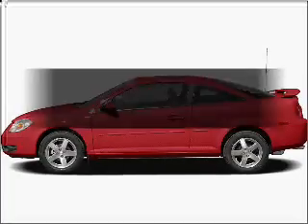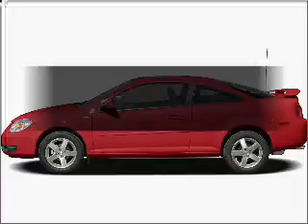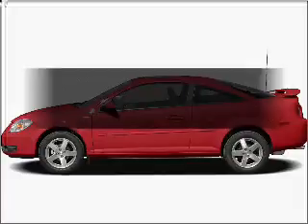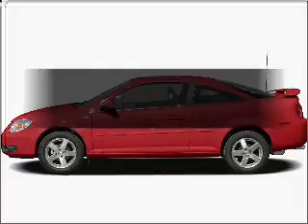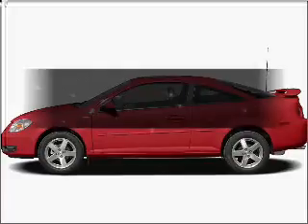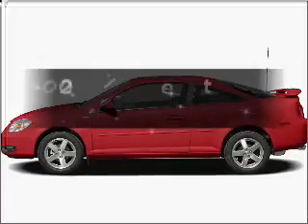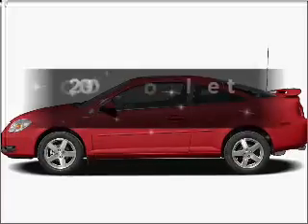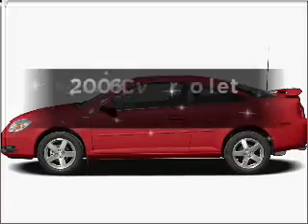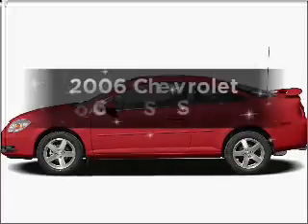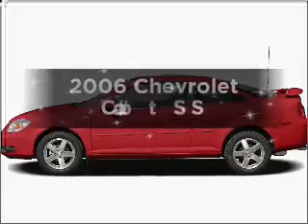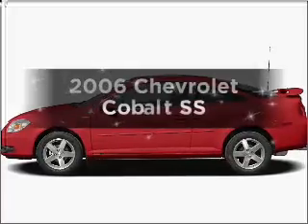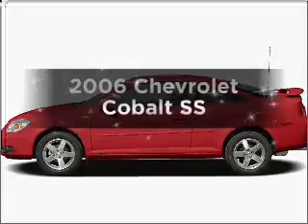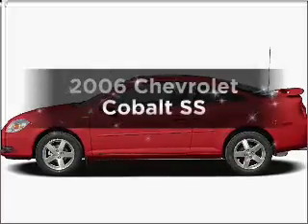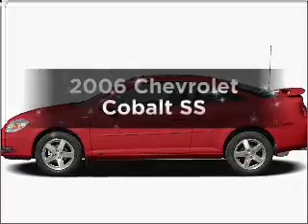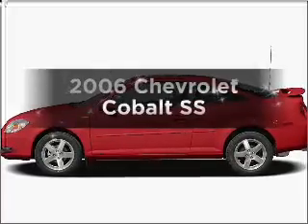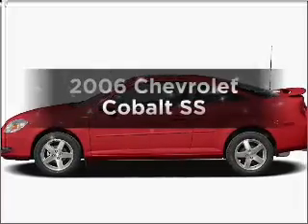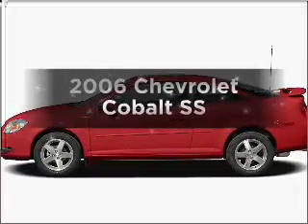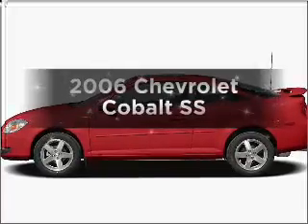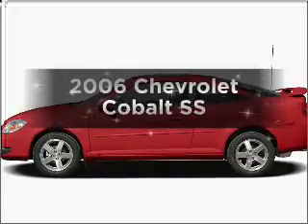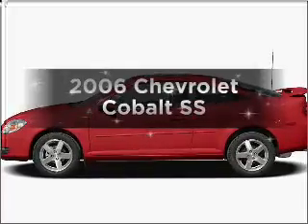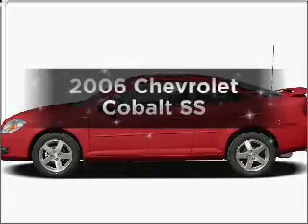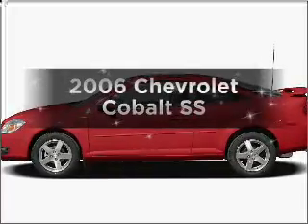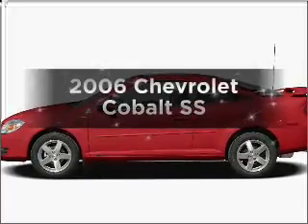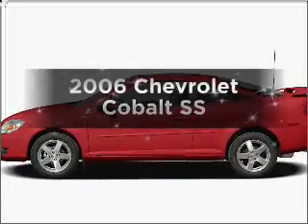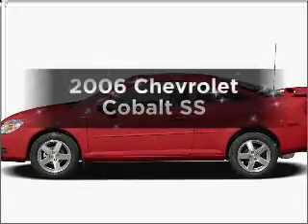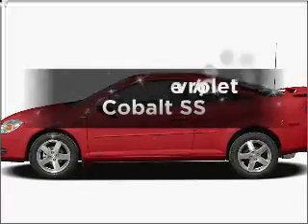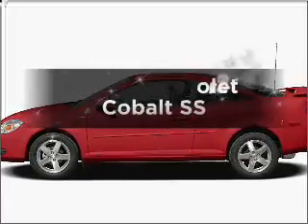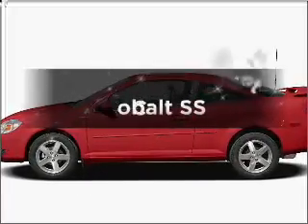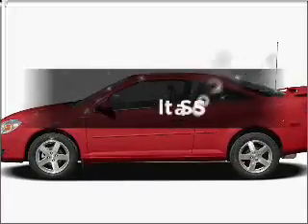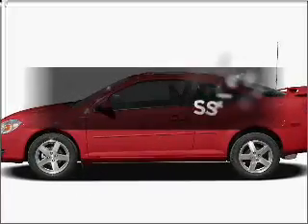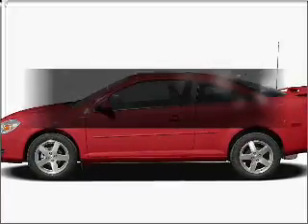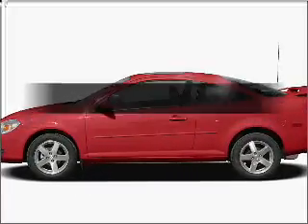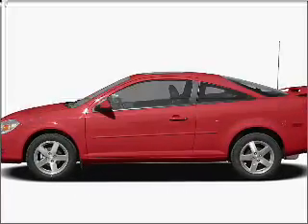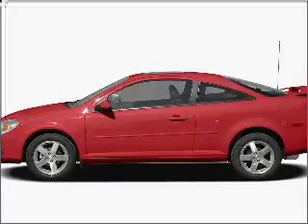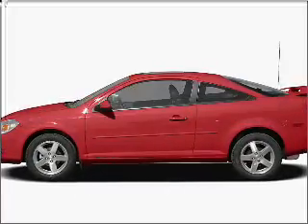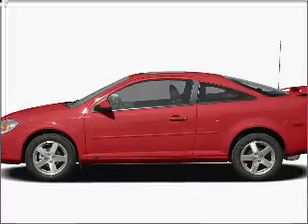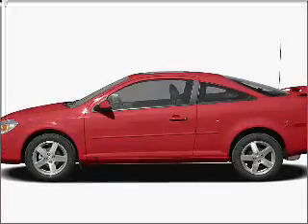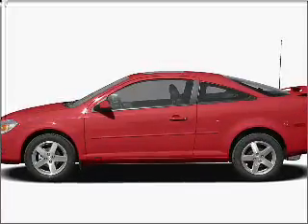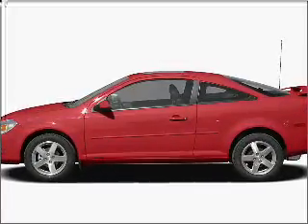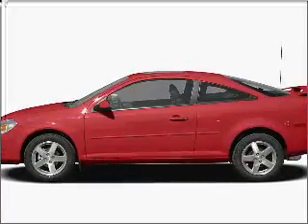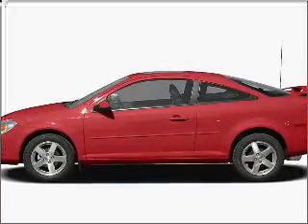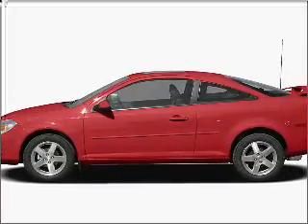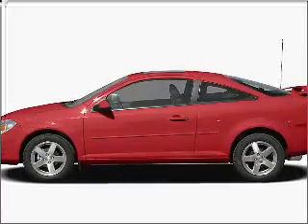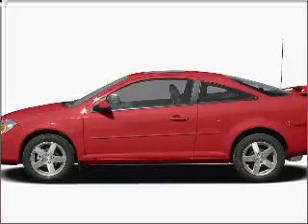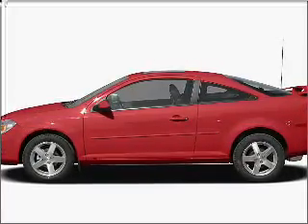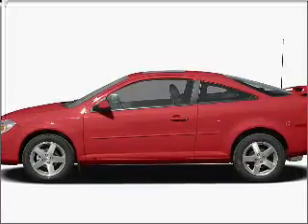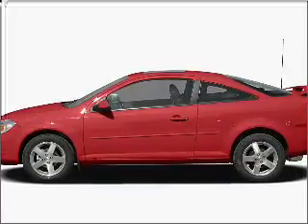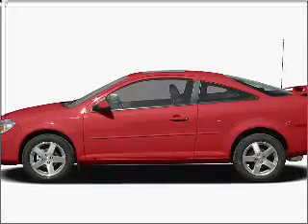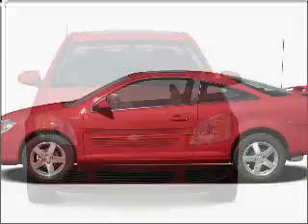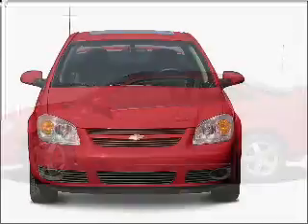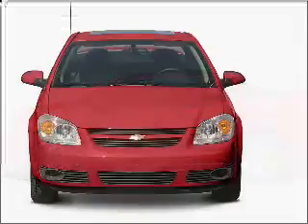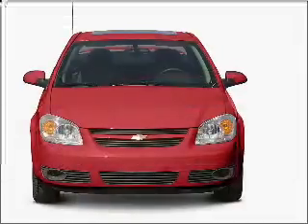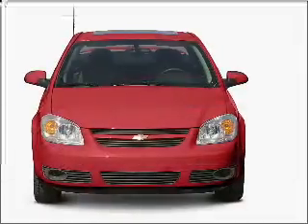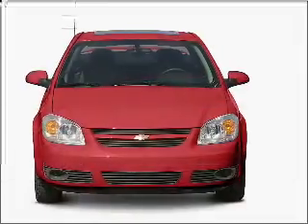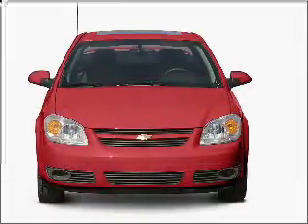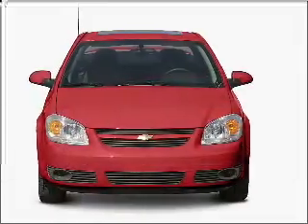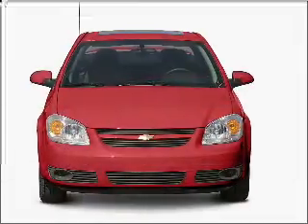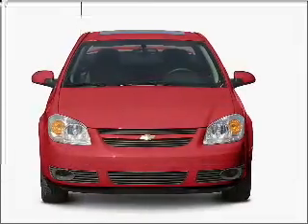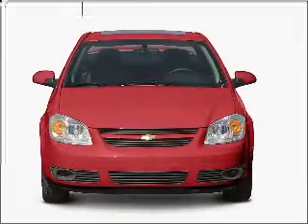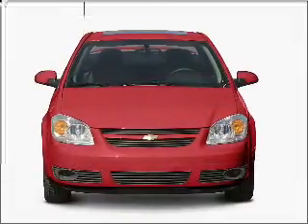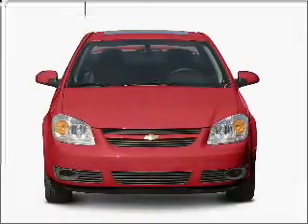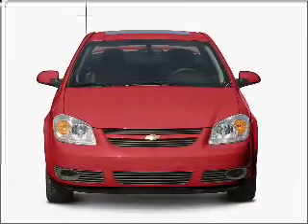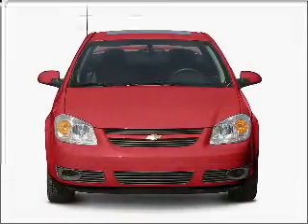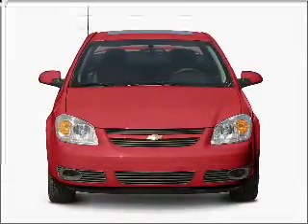Get noticed in this 2006 Chevrolet Cobalt. Travel the roads in style and comfort in this great vehicle.